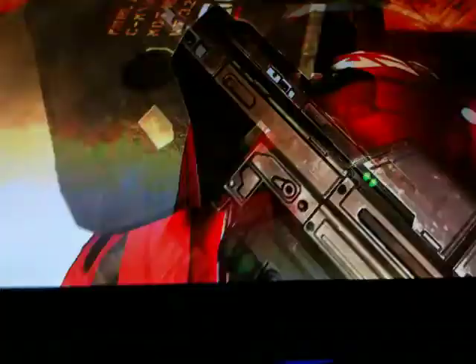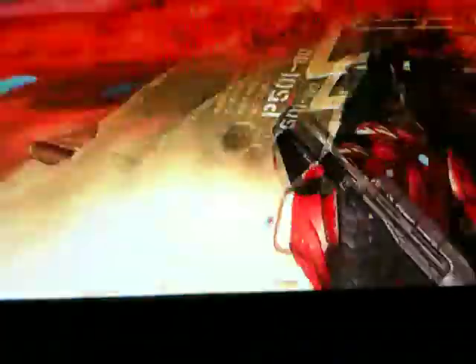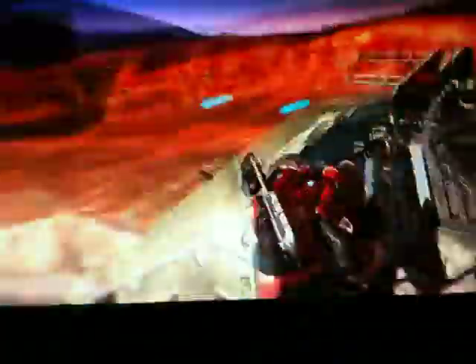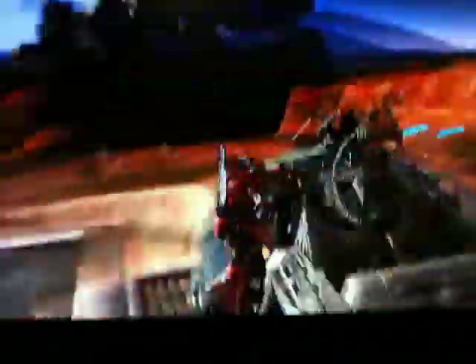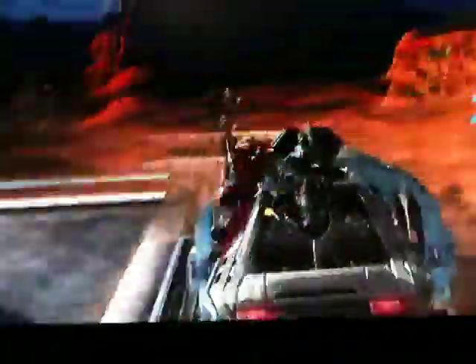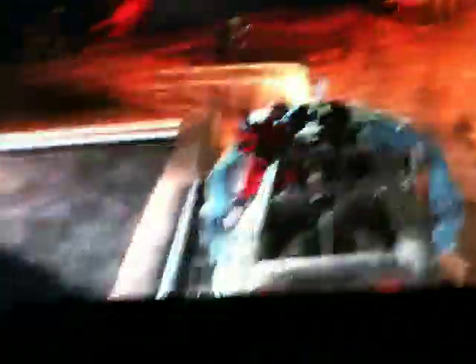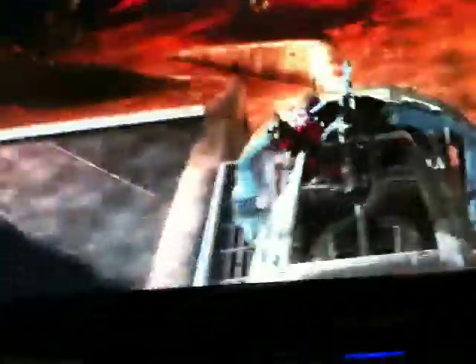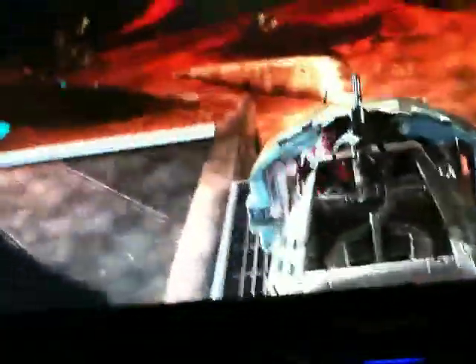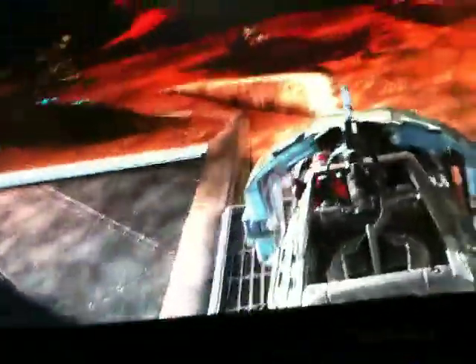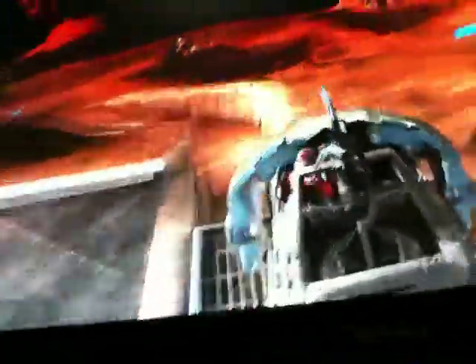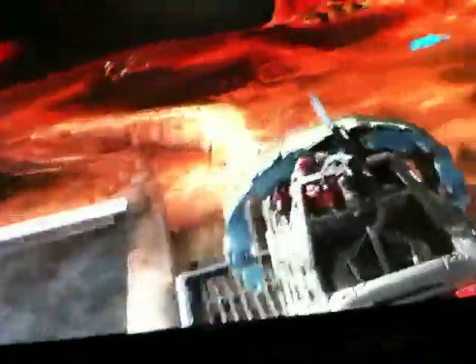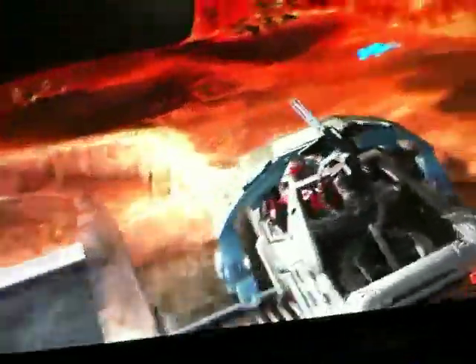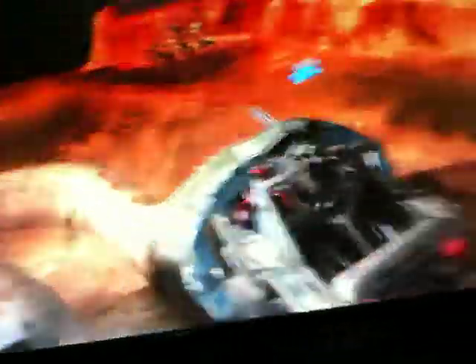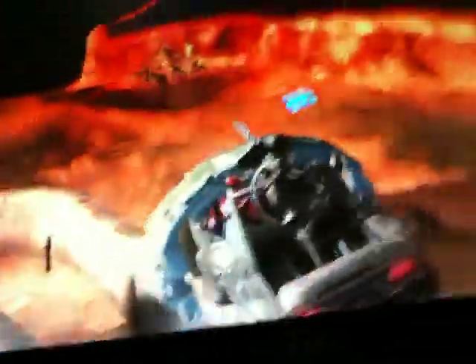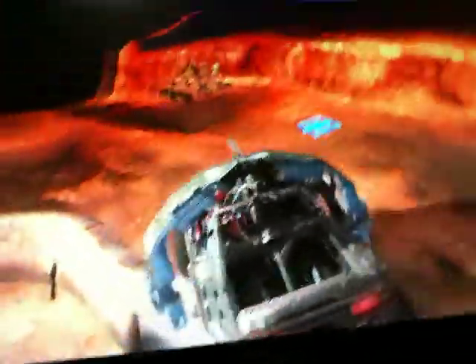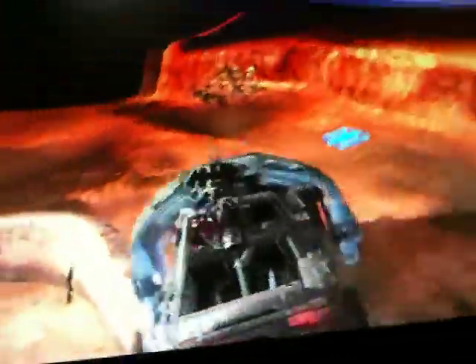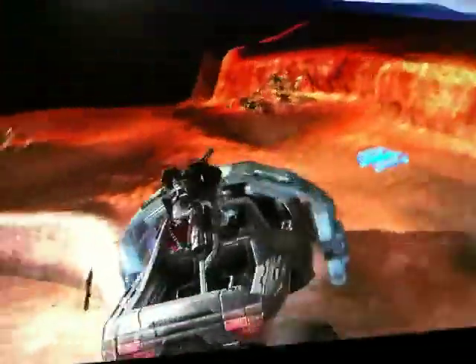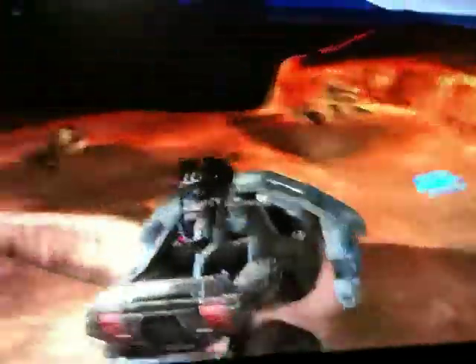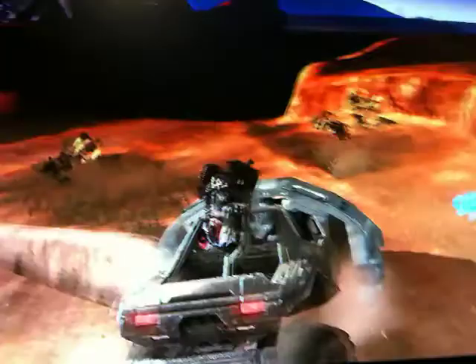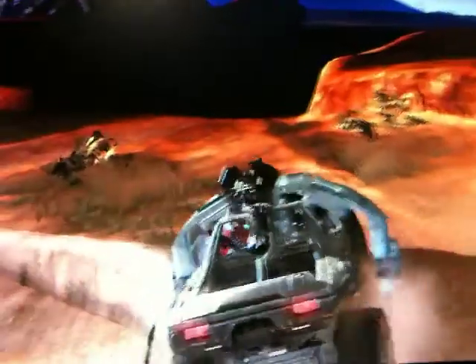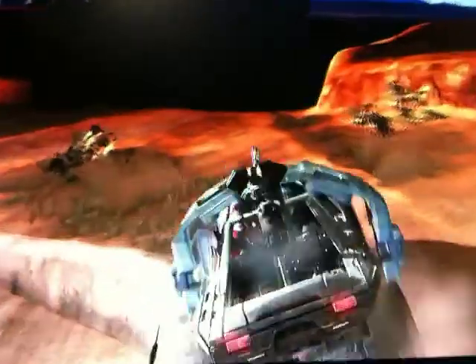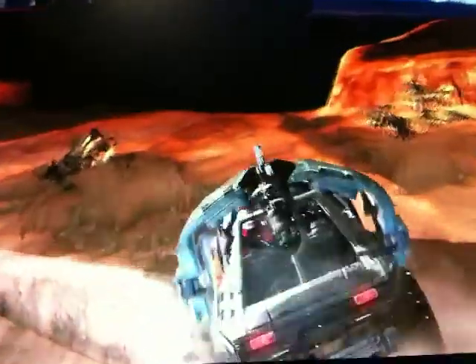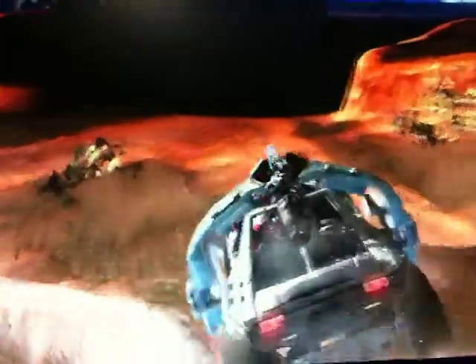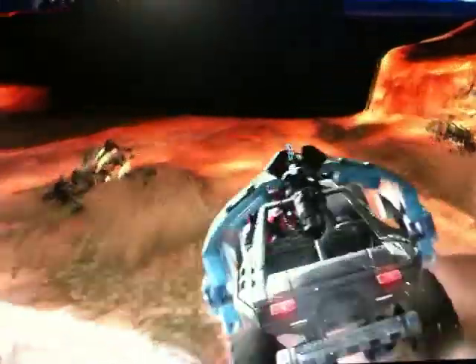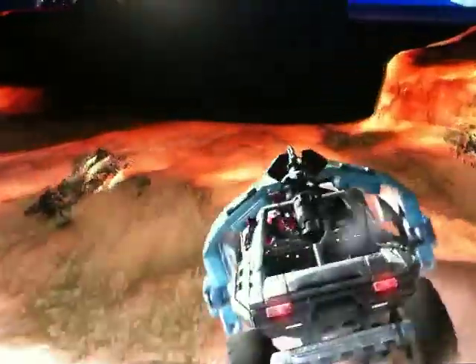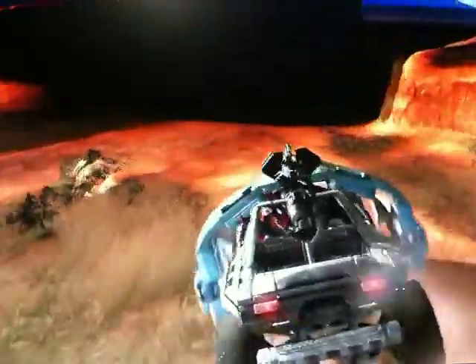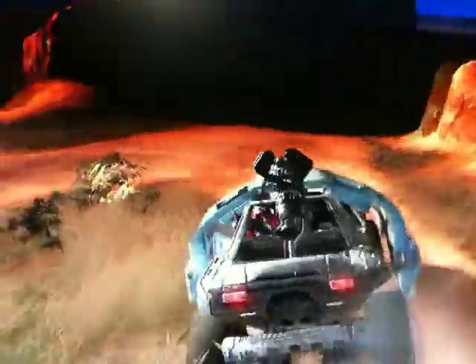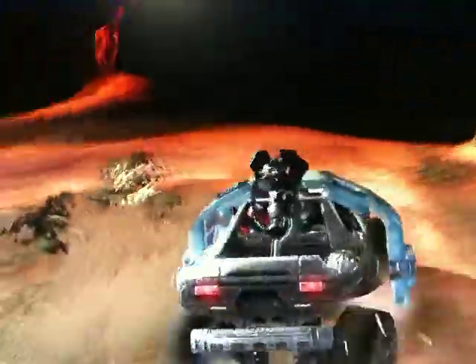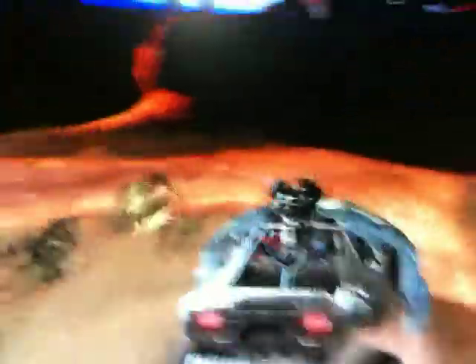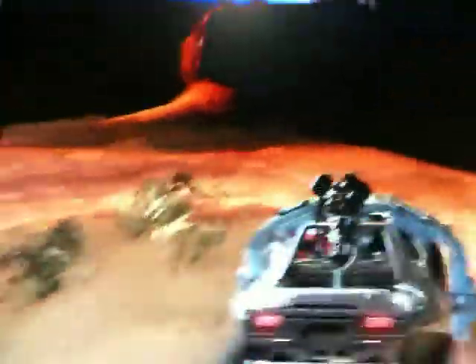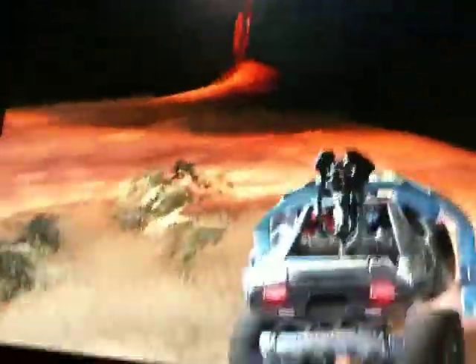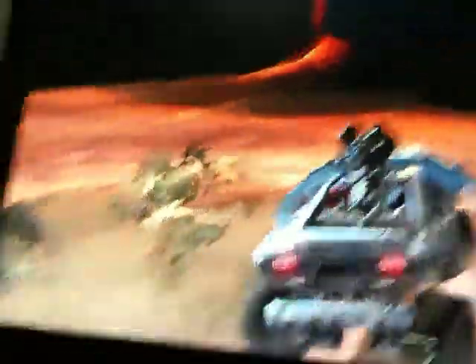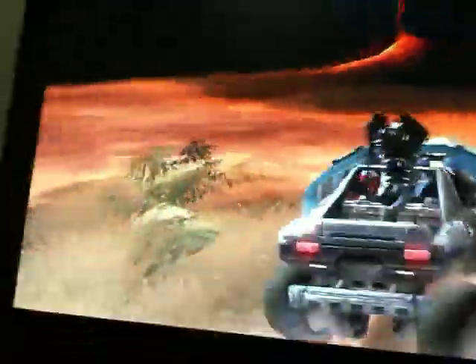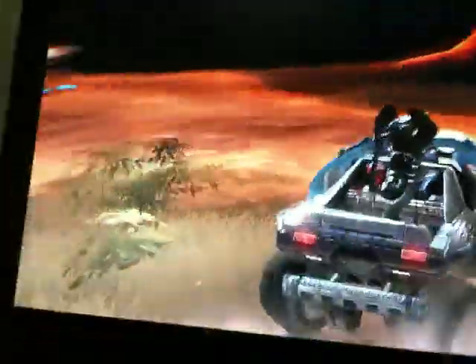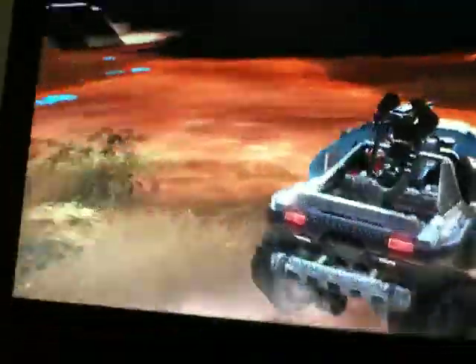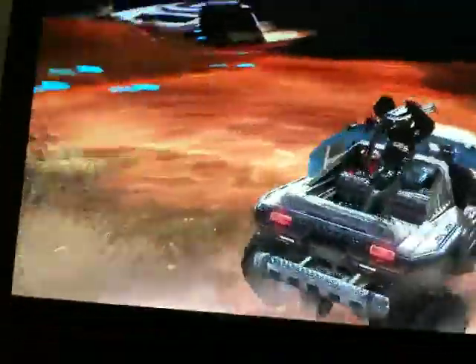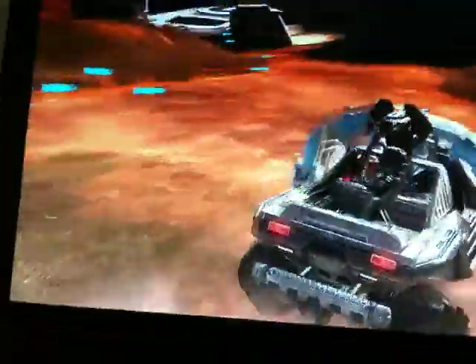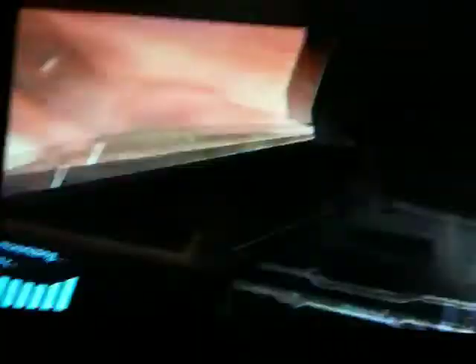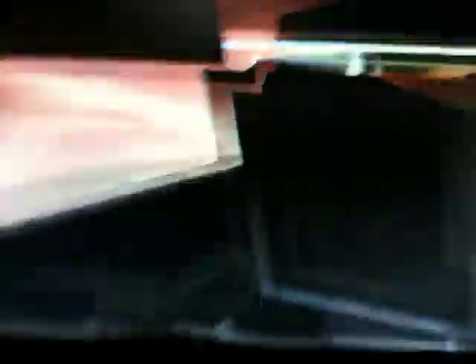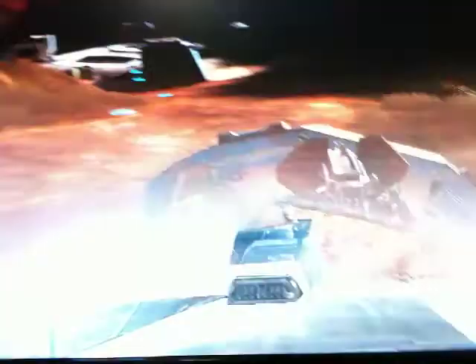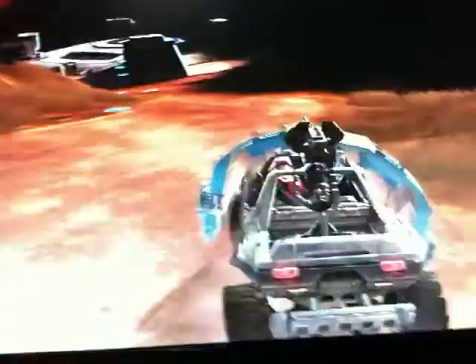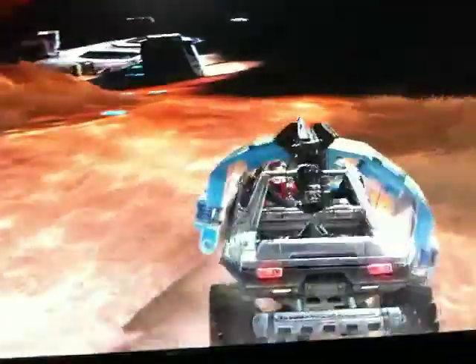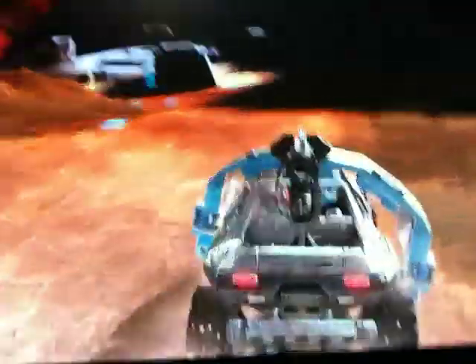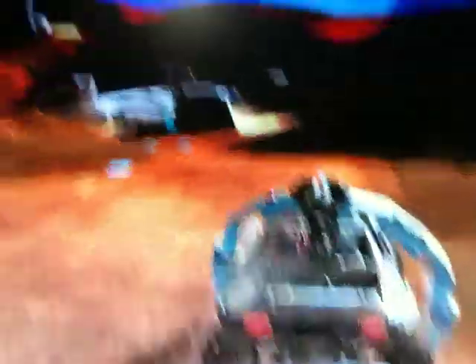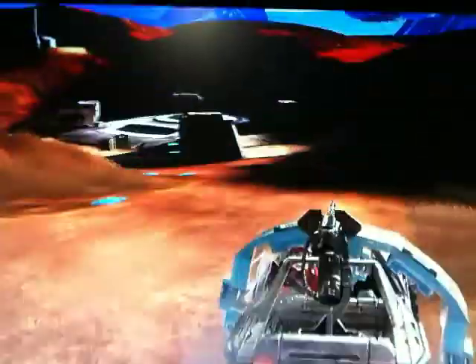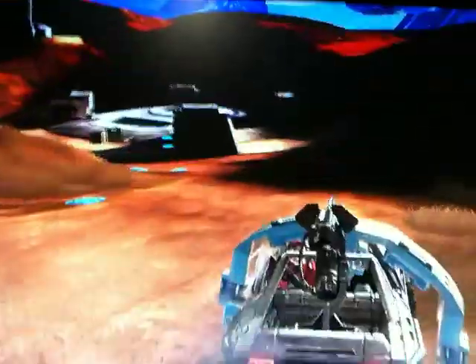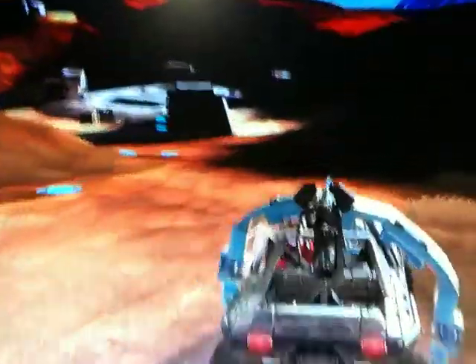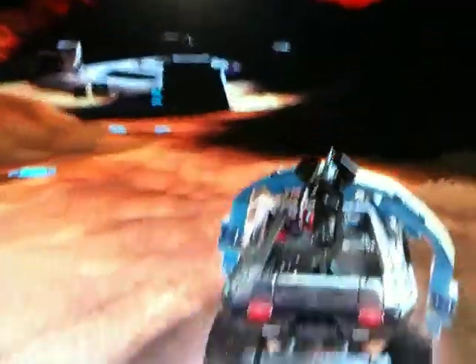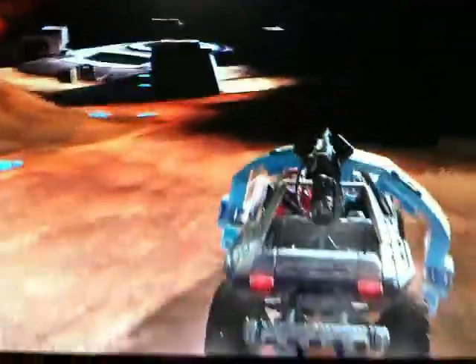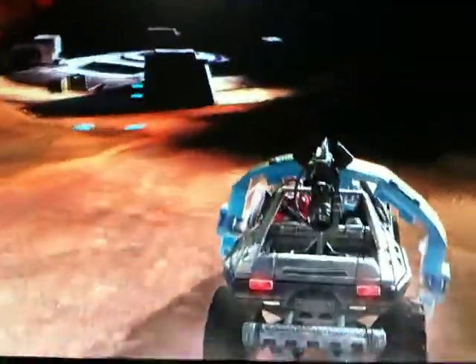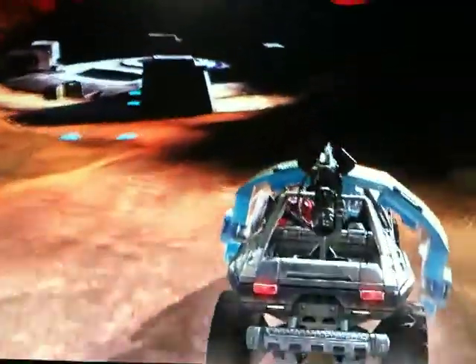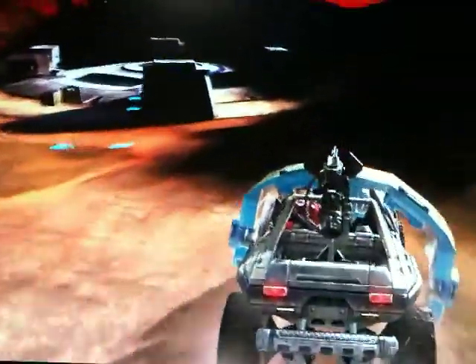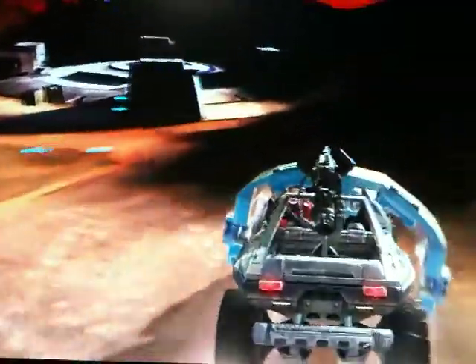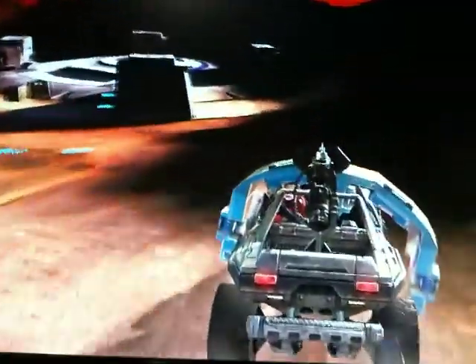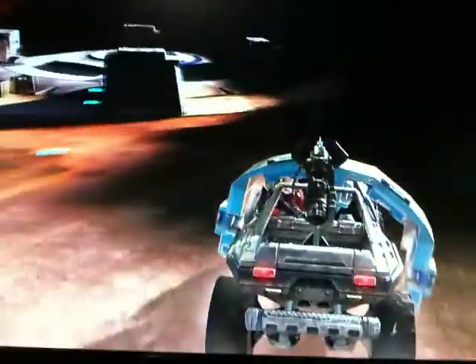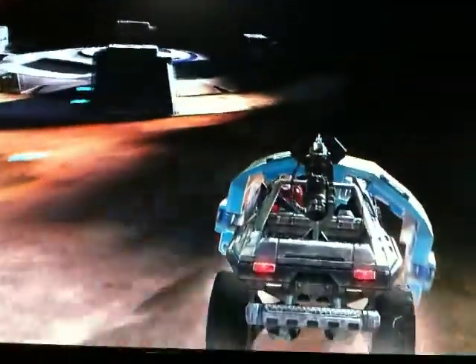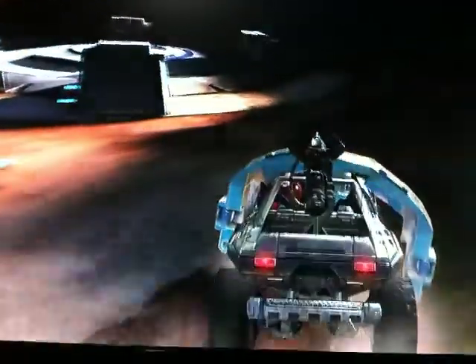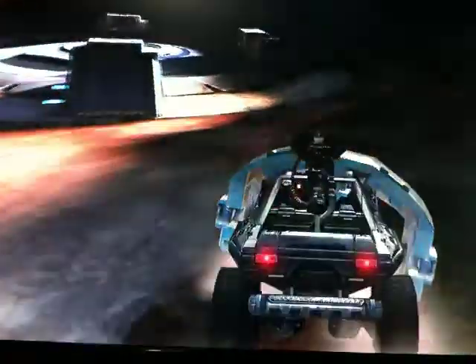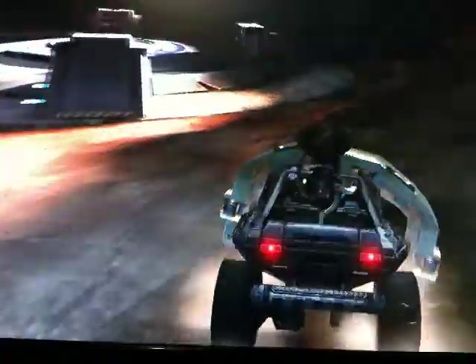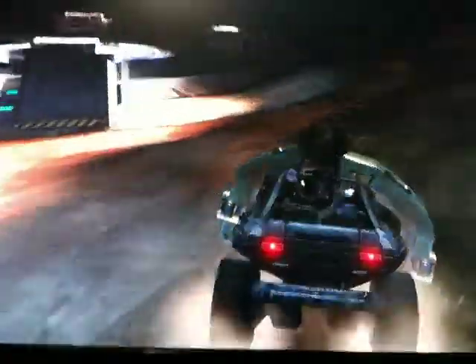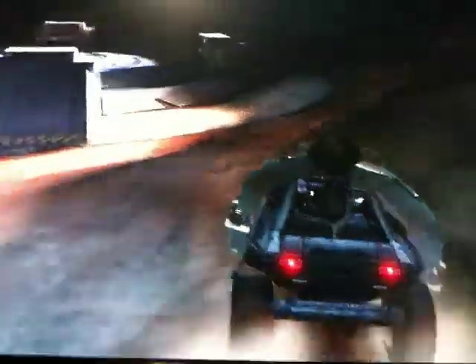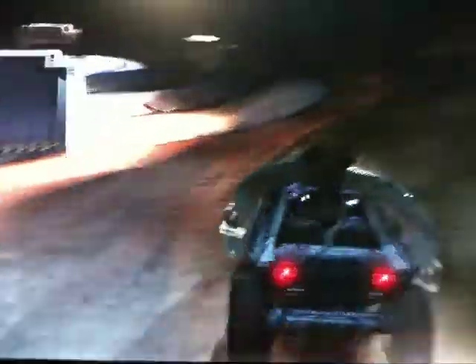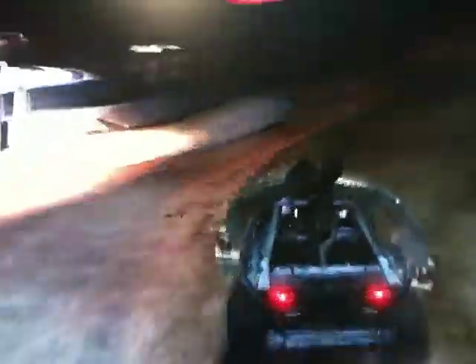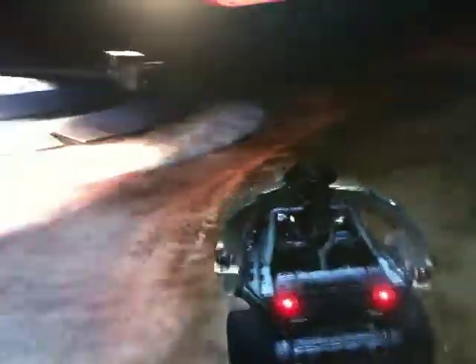The good news is you get a half armored warthog. Yeah, it's pretty cool.